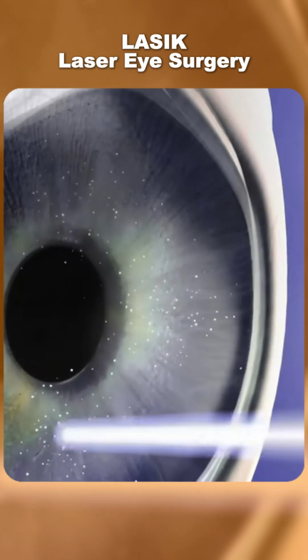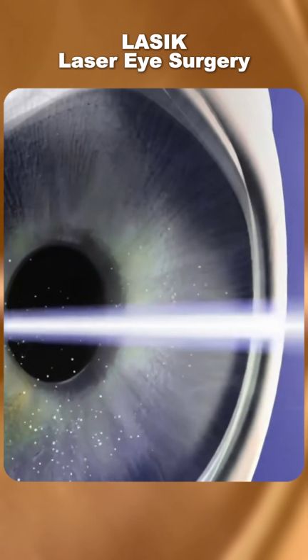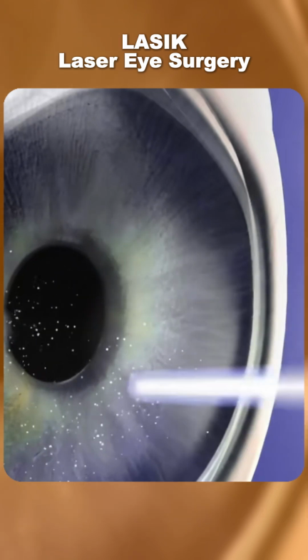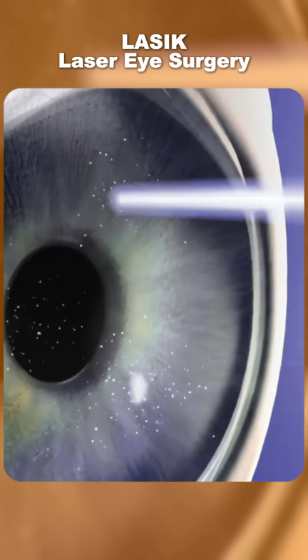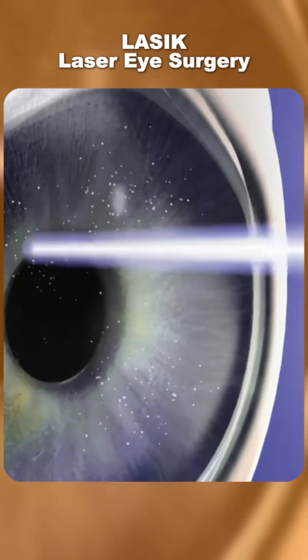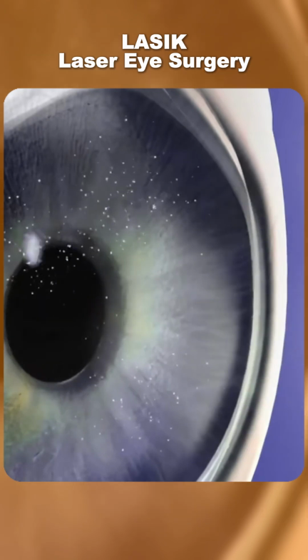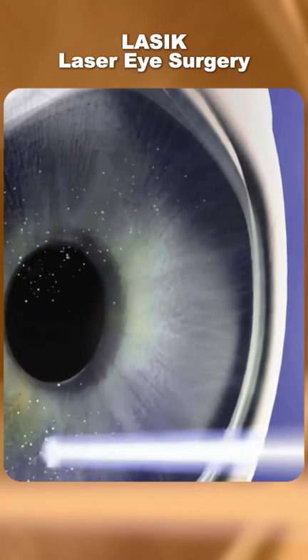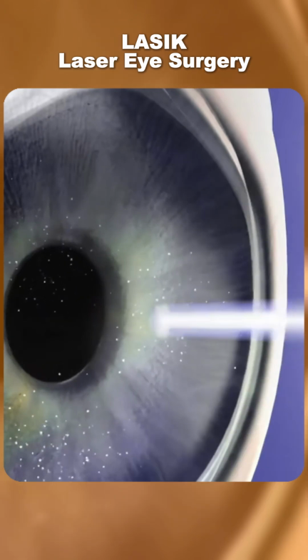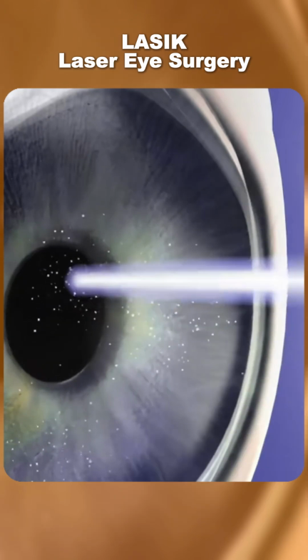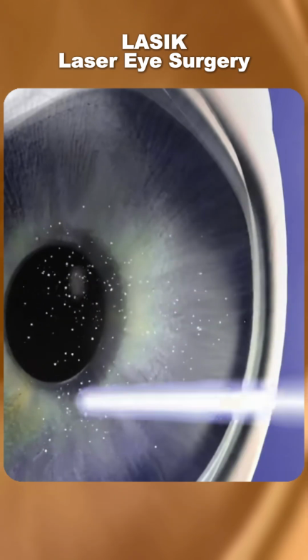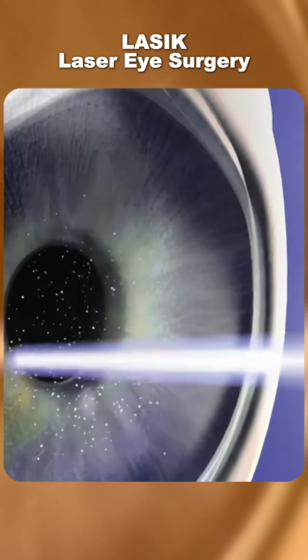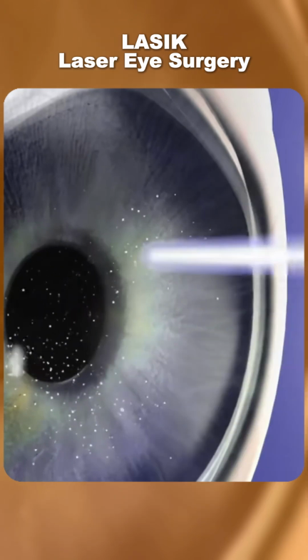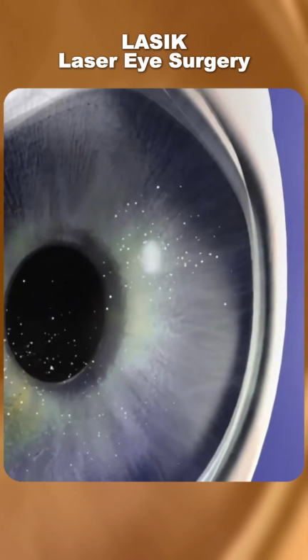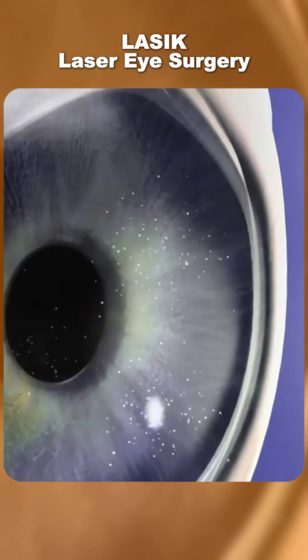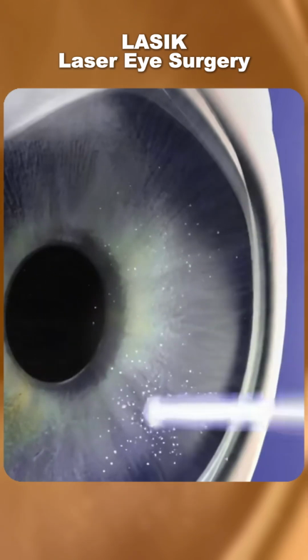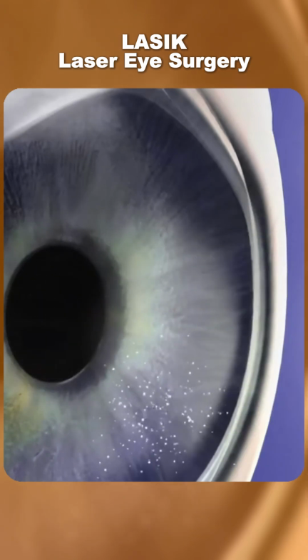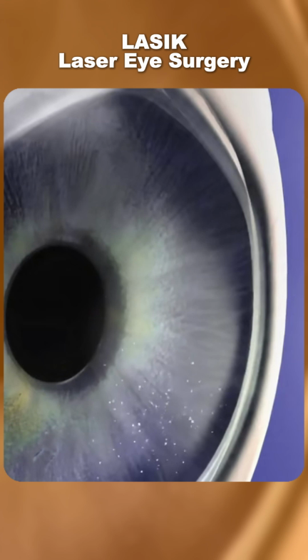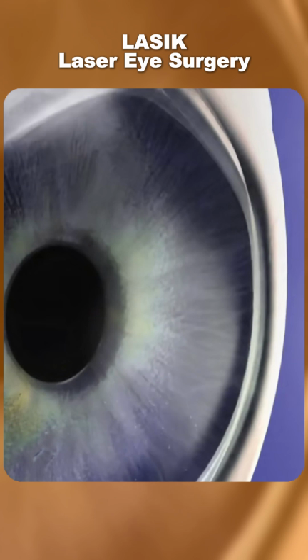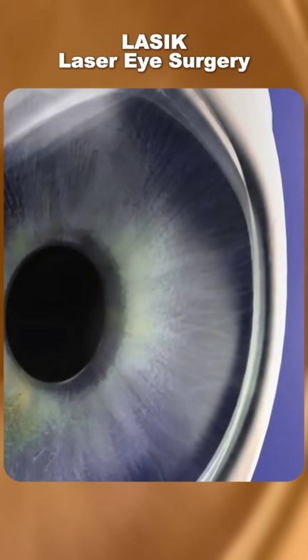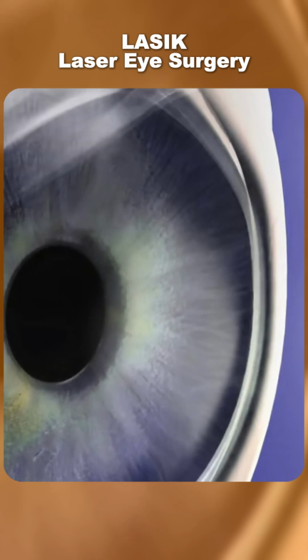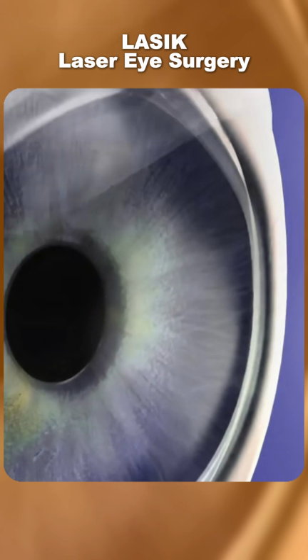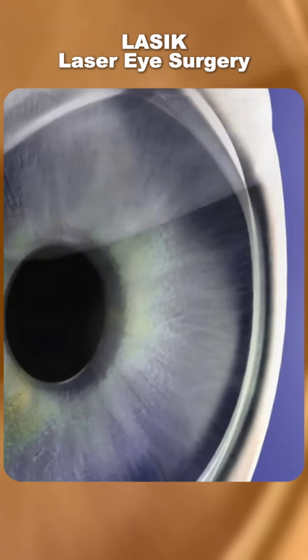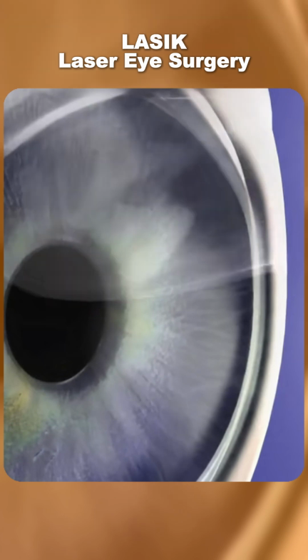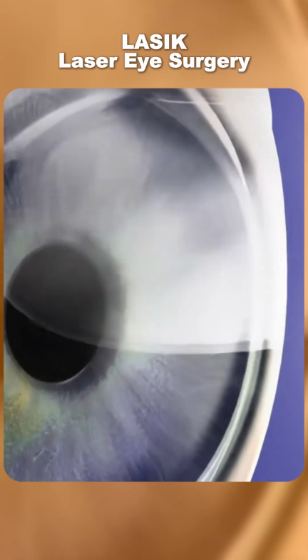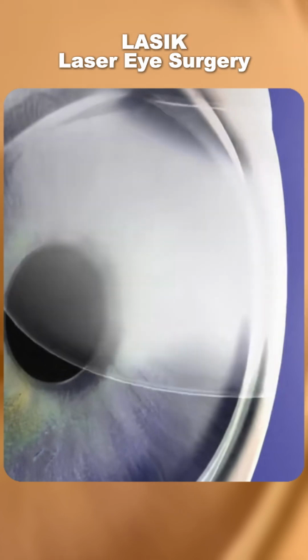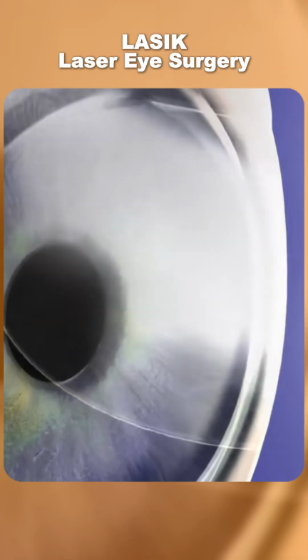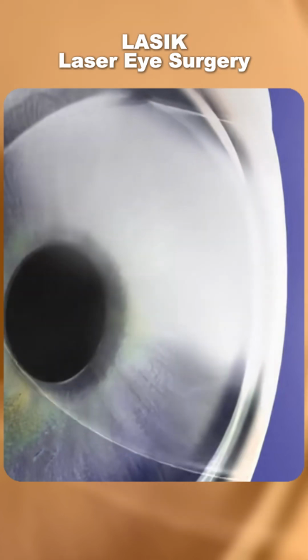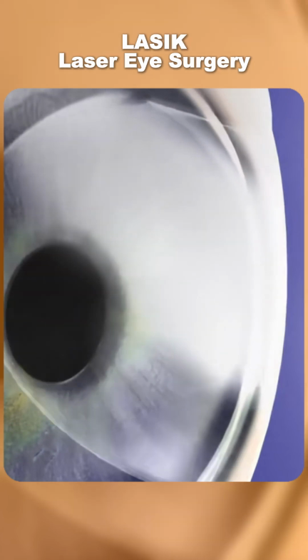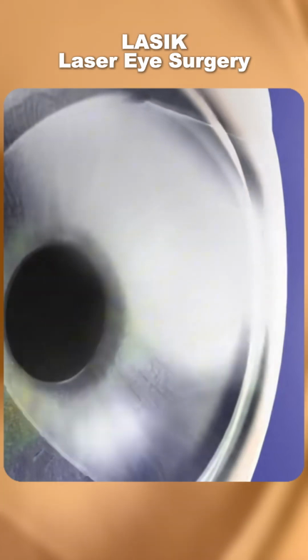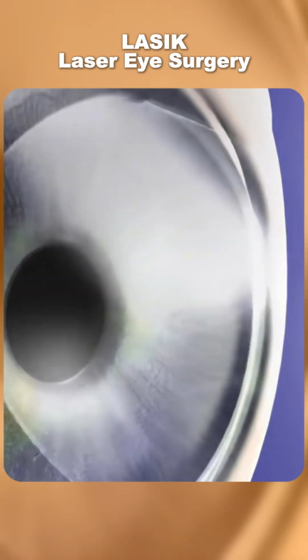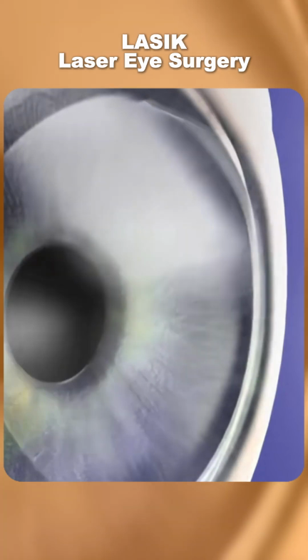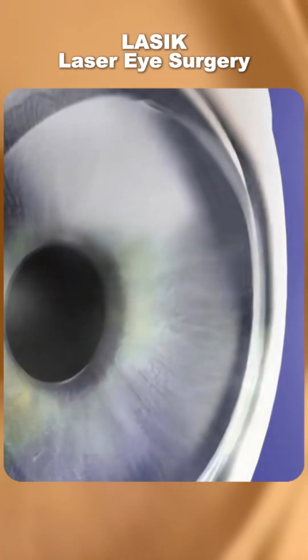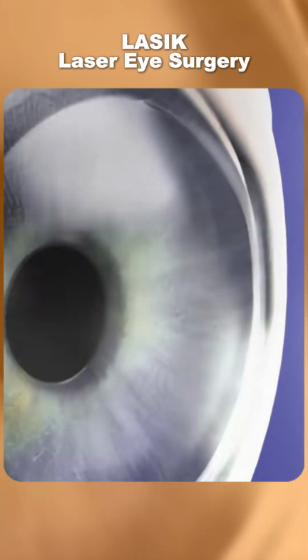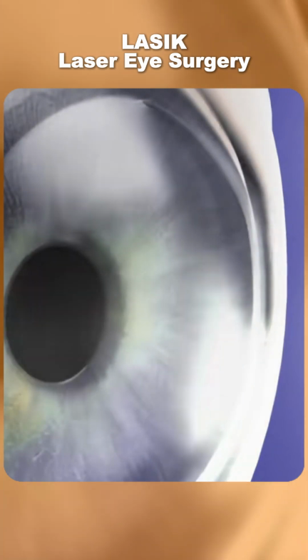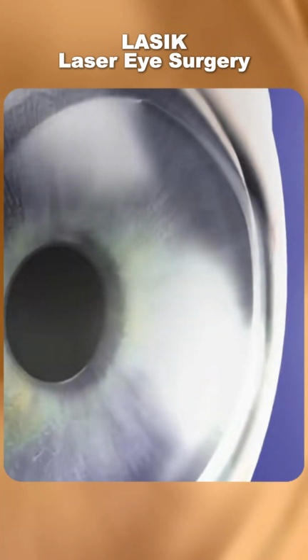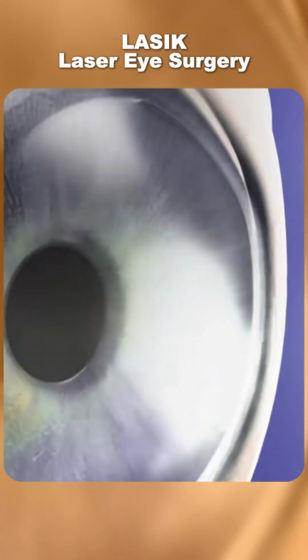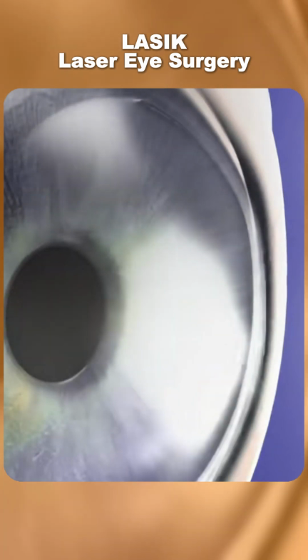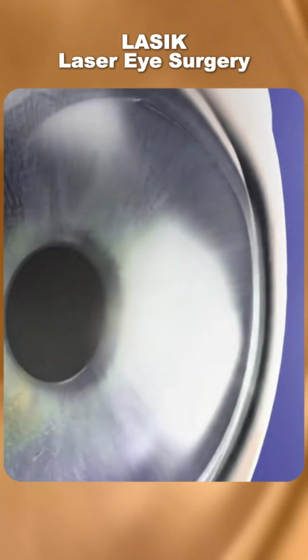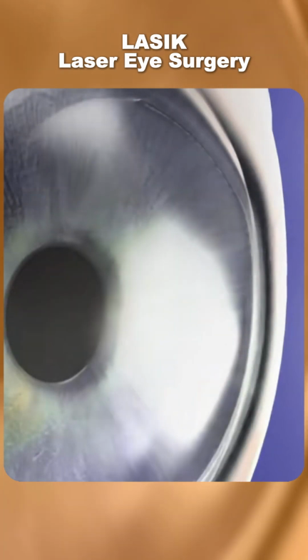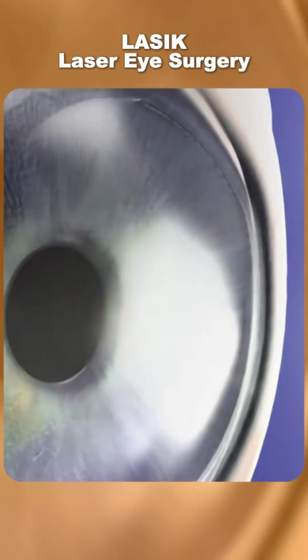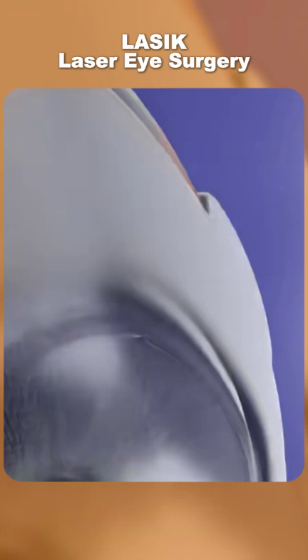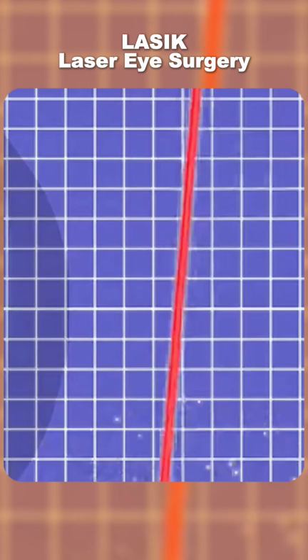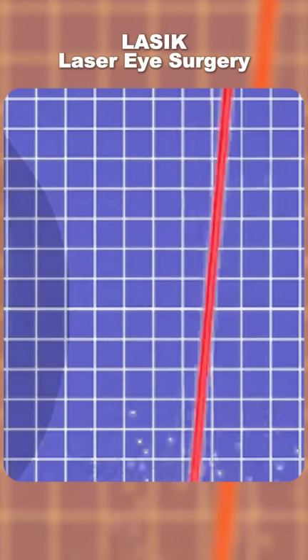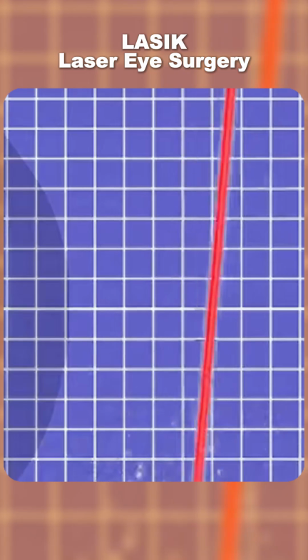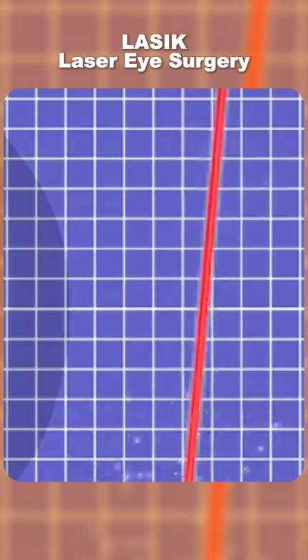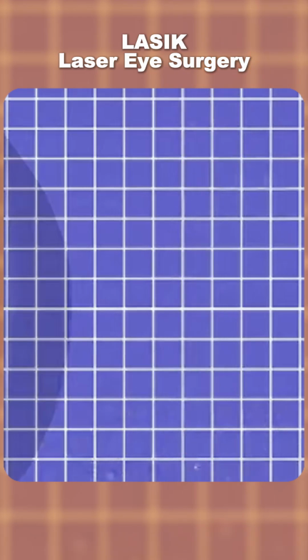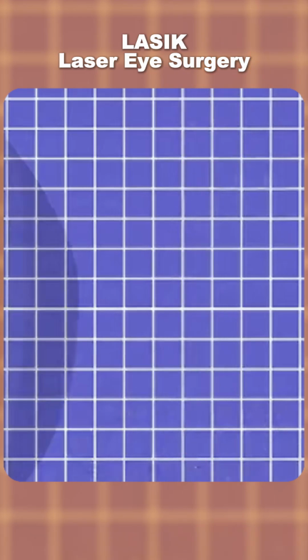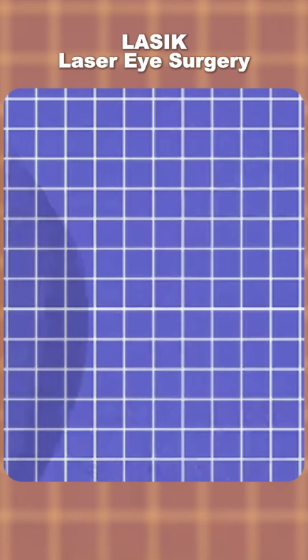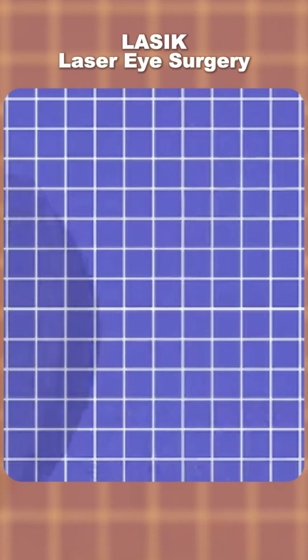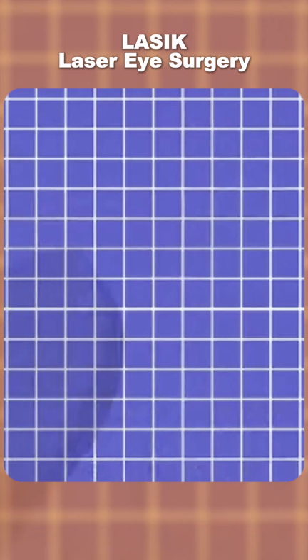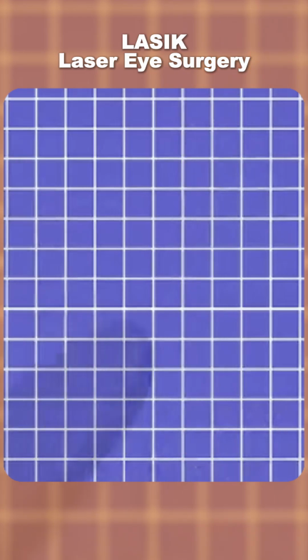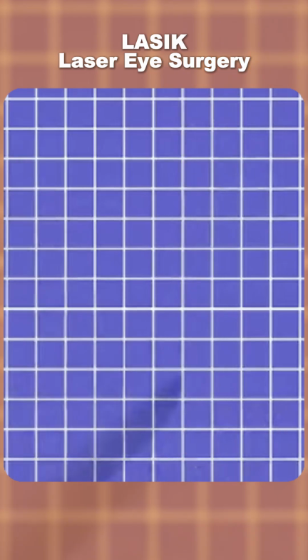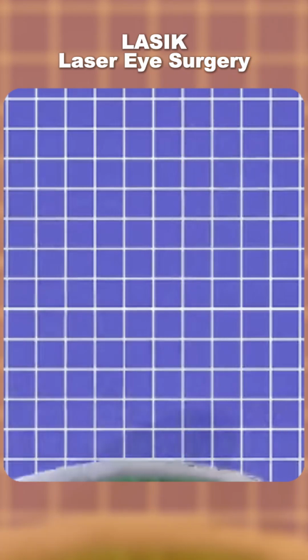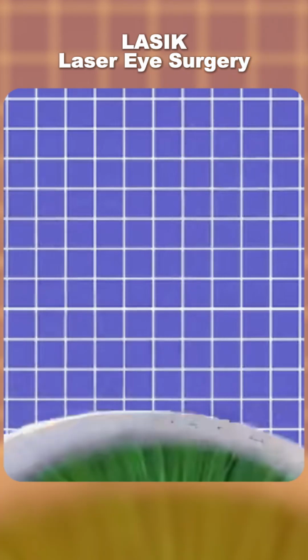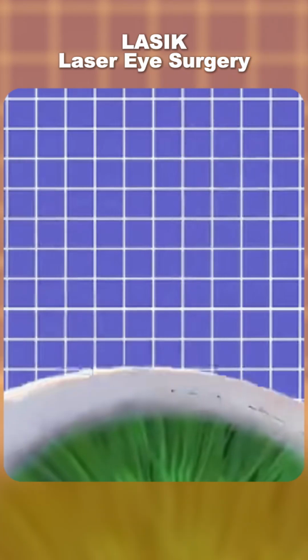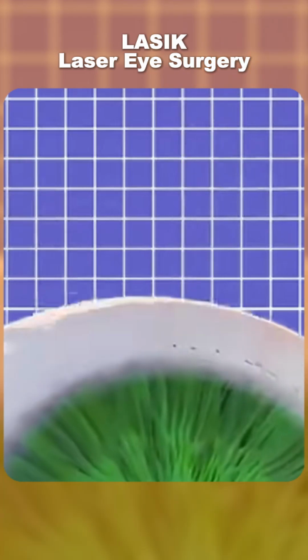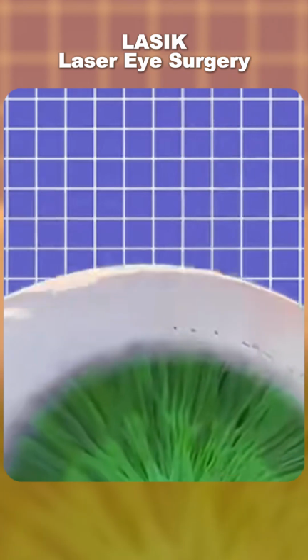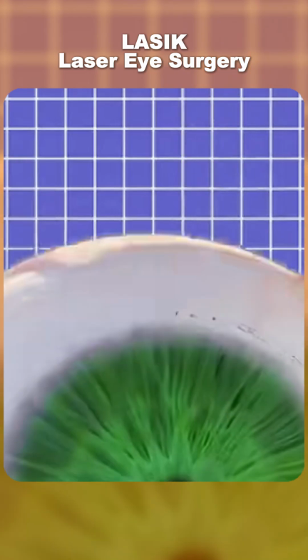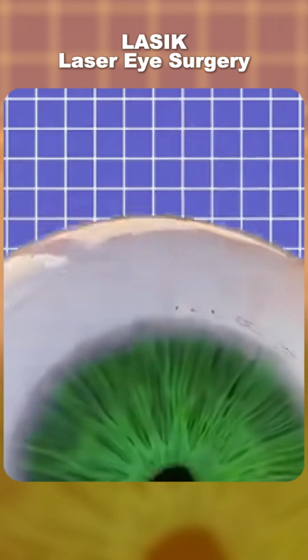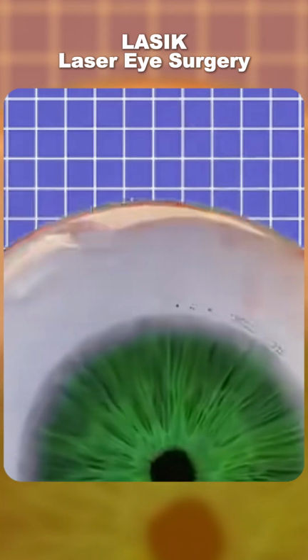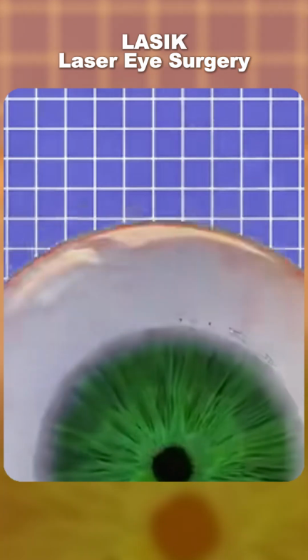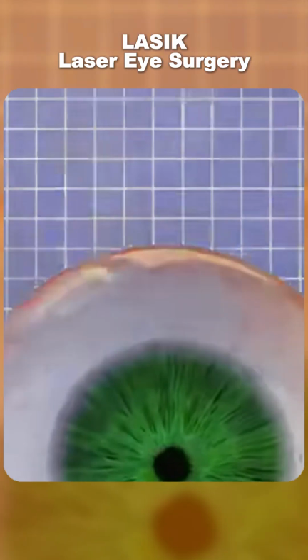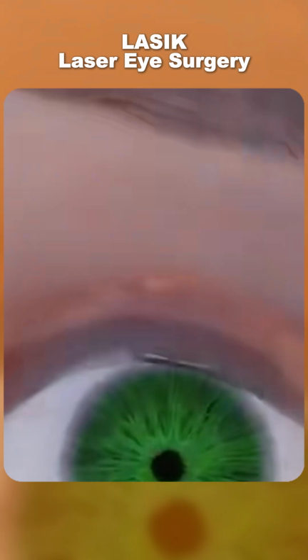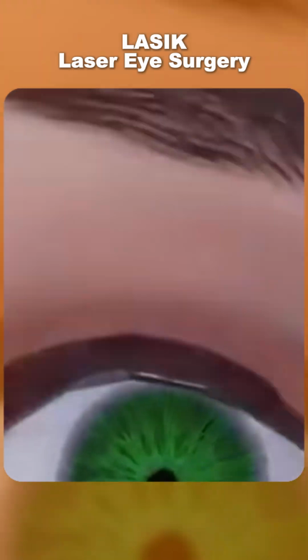Once the reshaping is done, the flap is carefully placed back into position, where it naturally sticks without stitches.